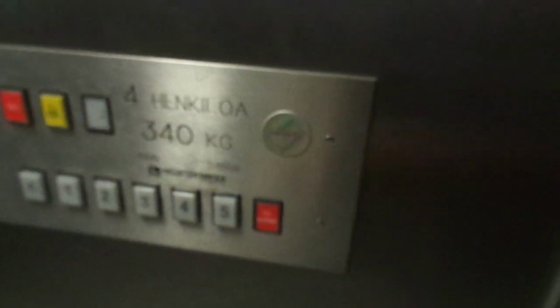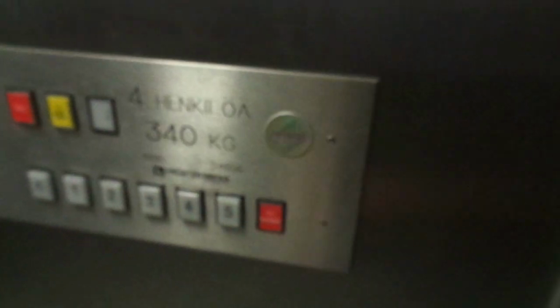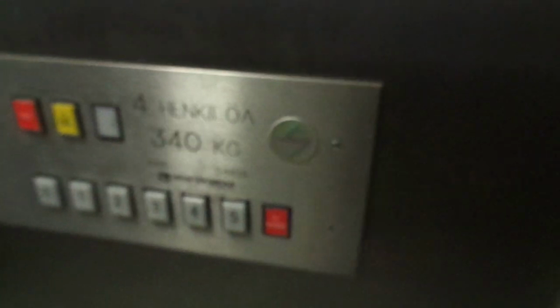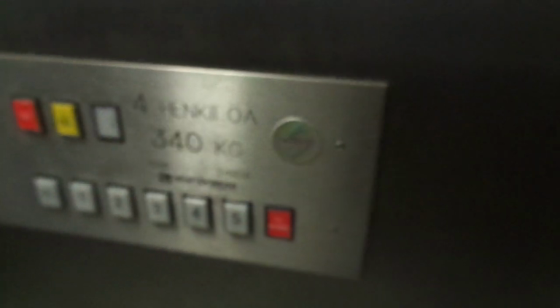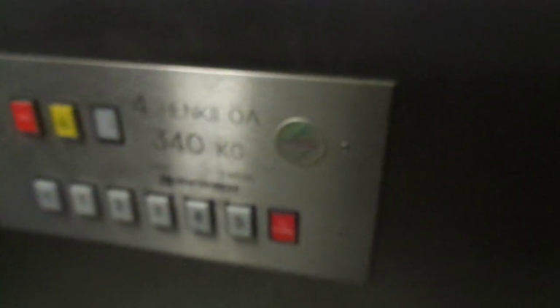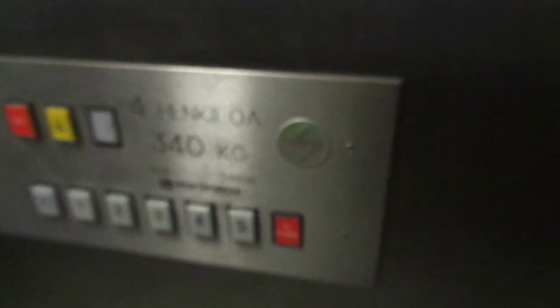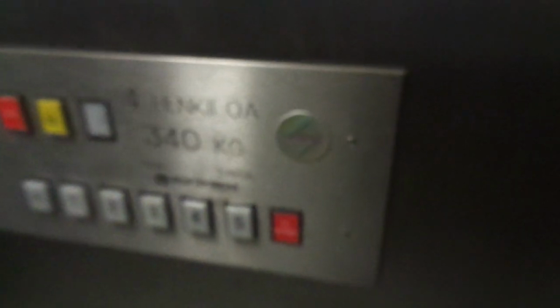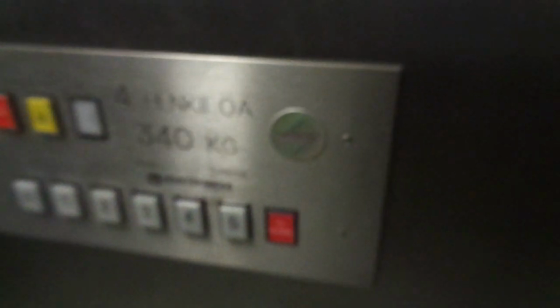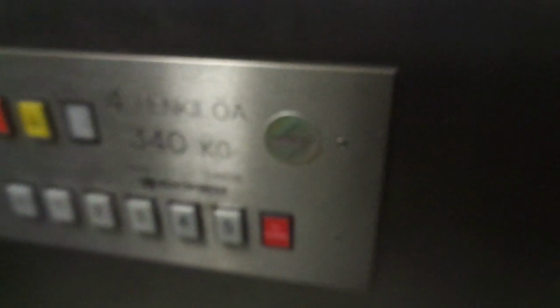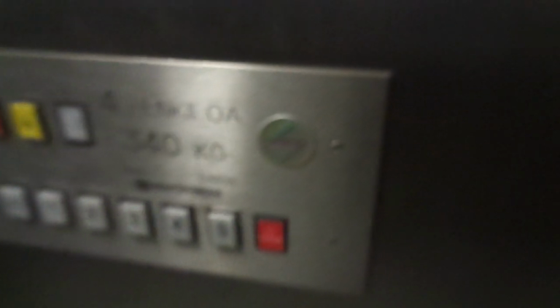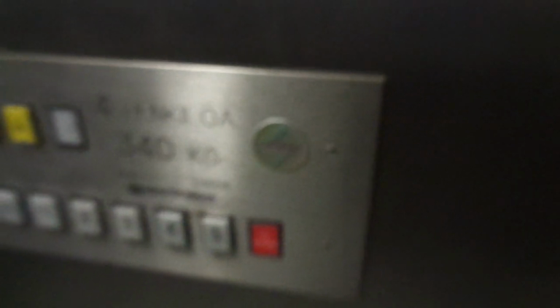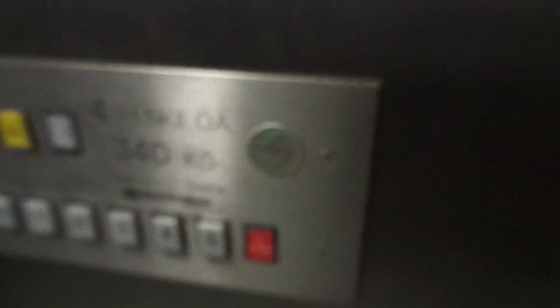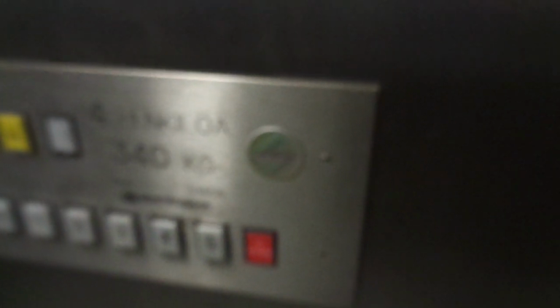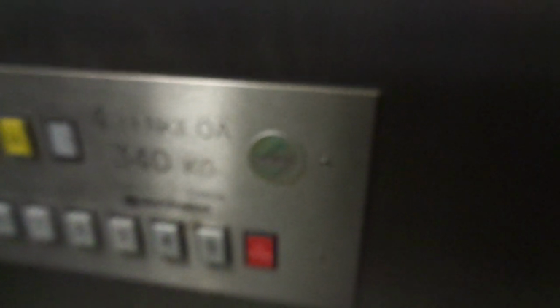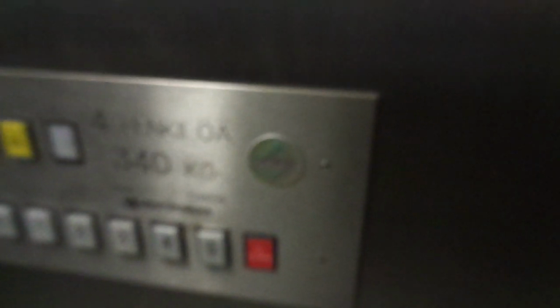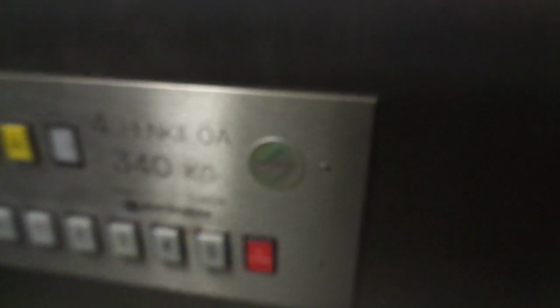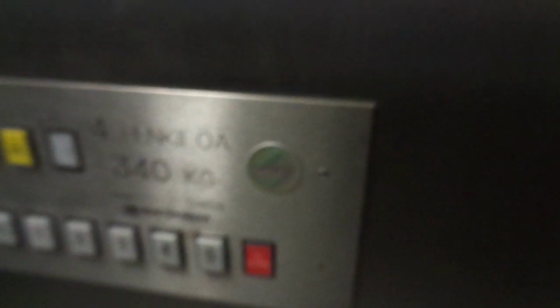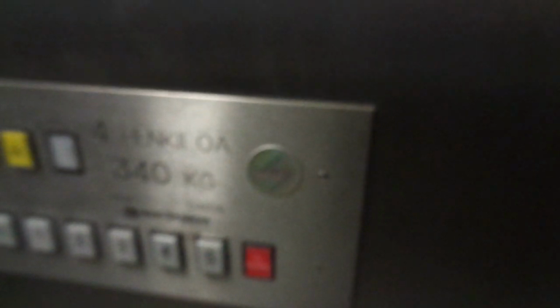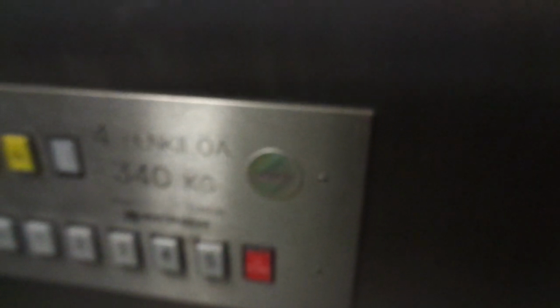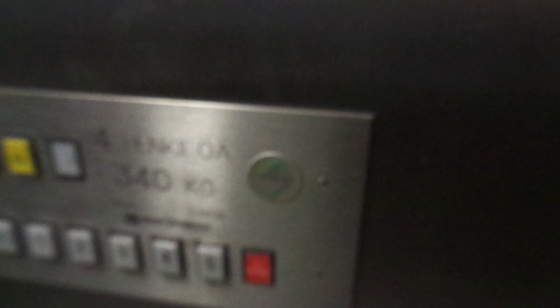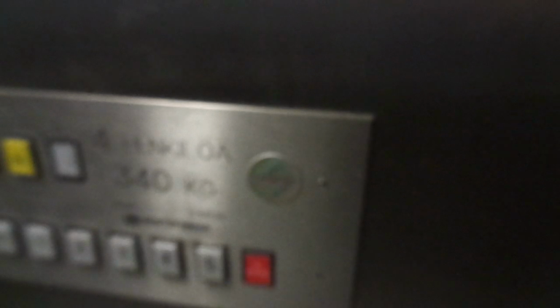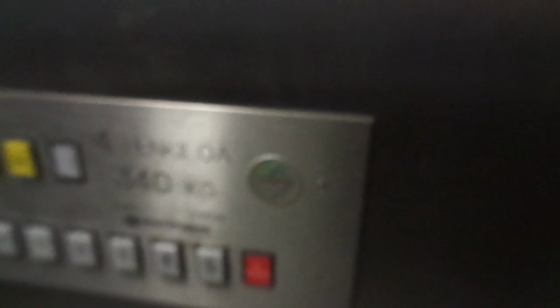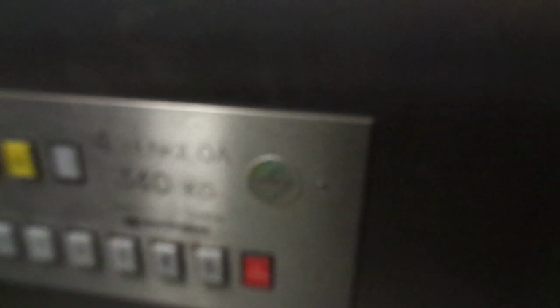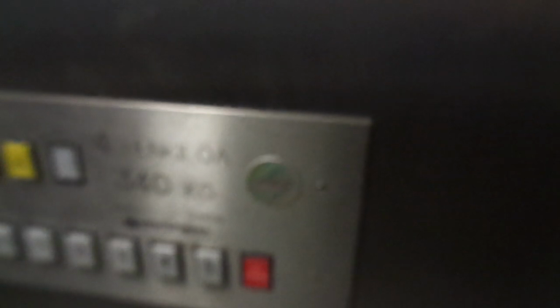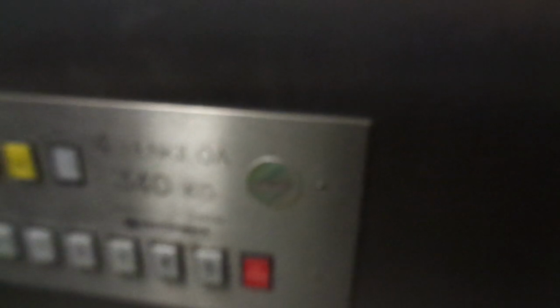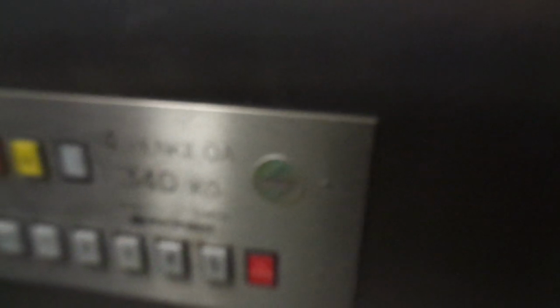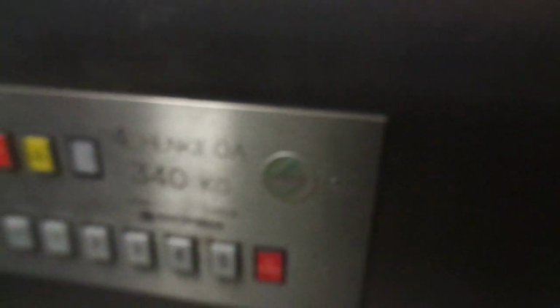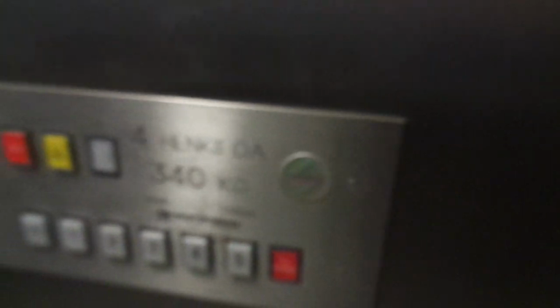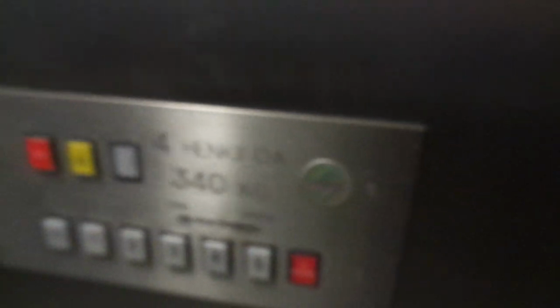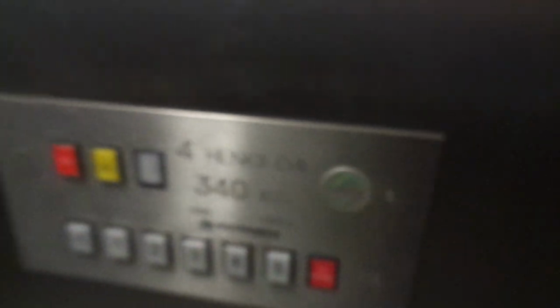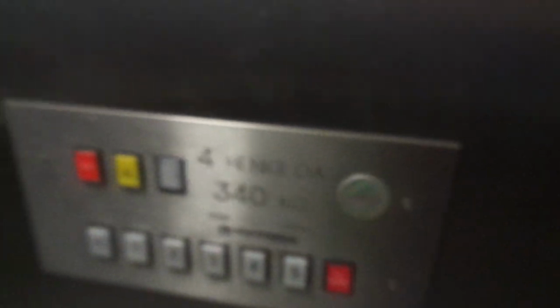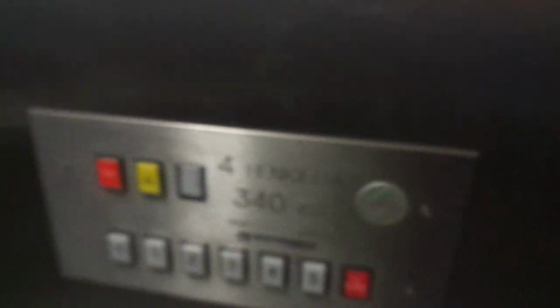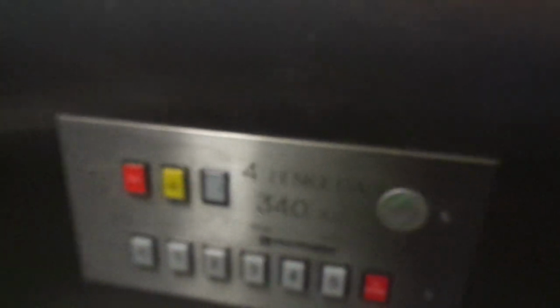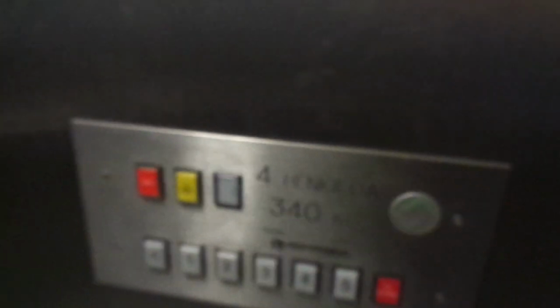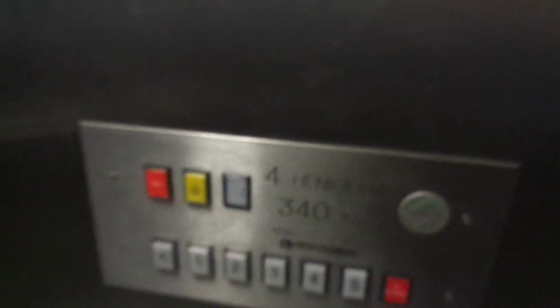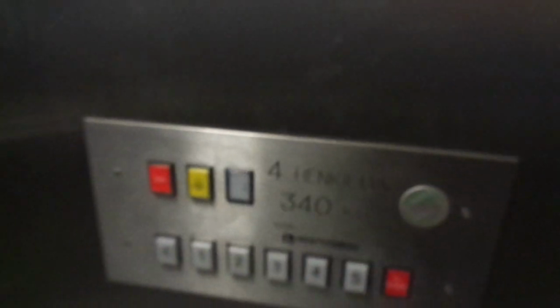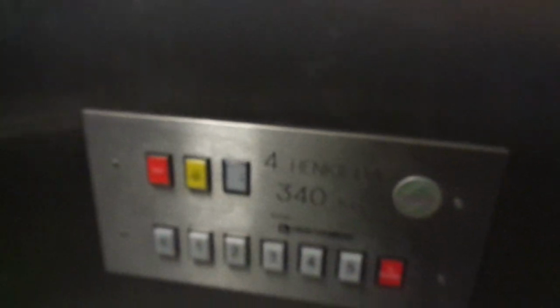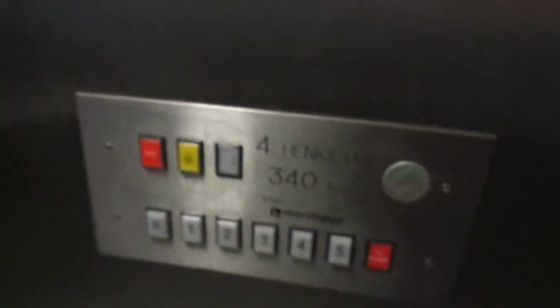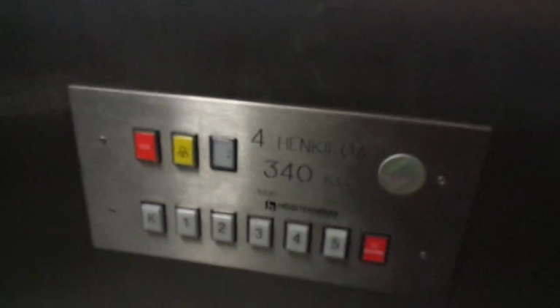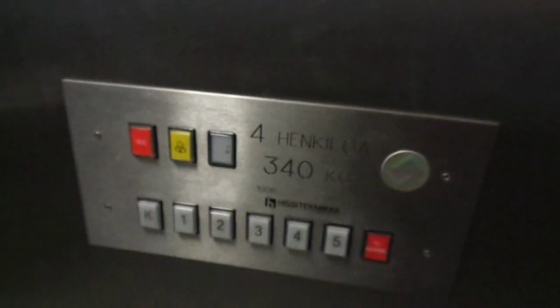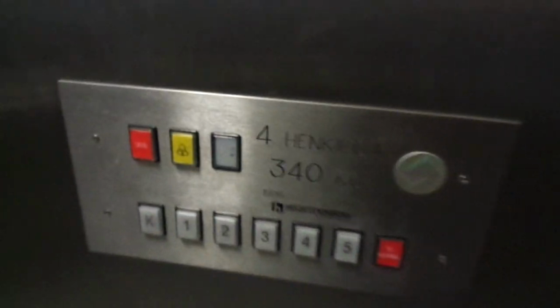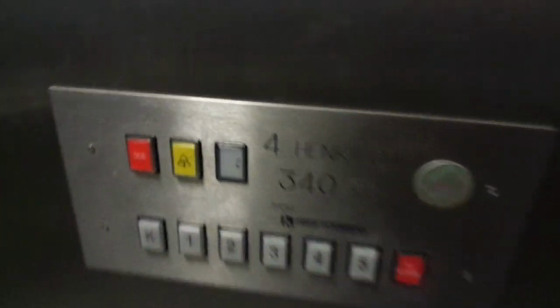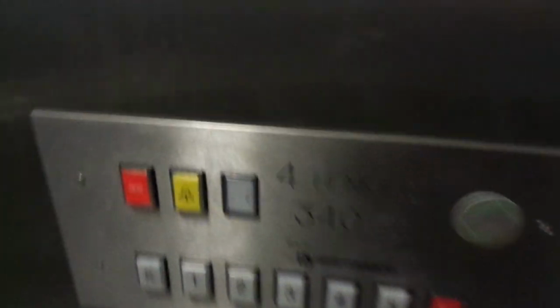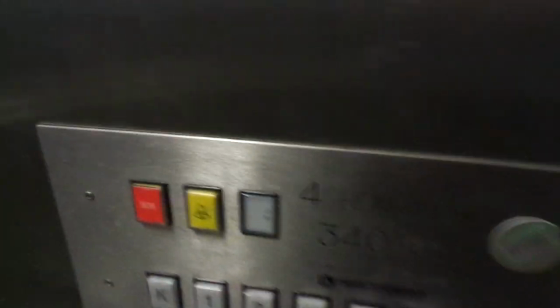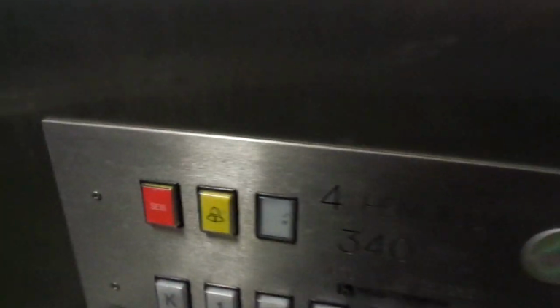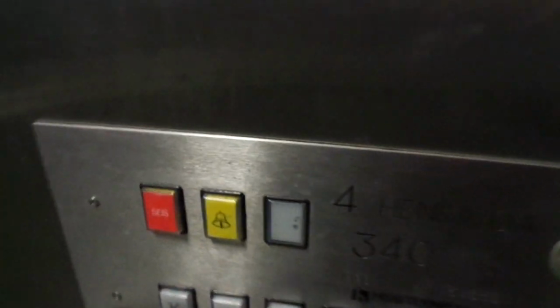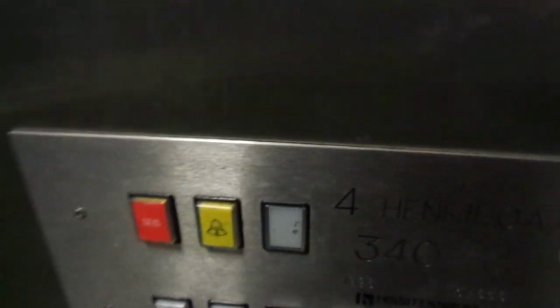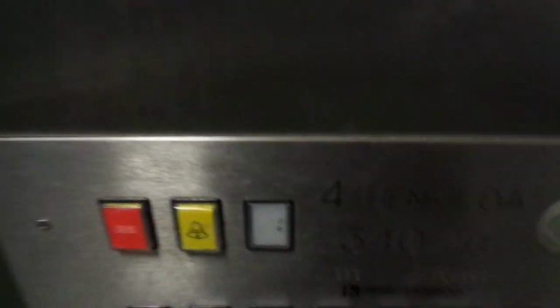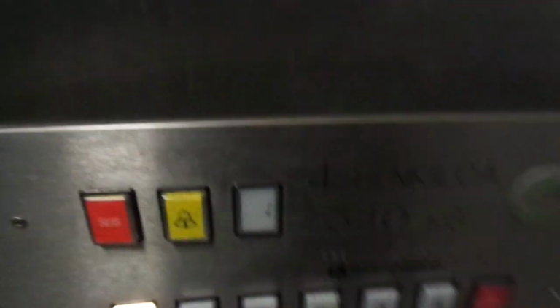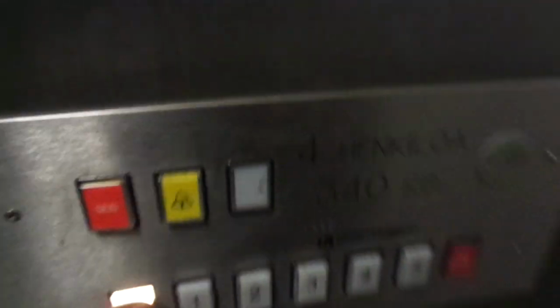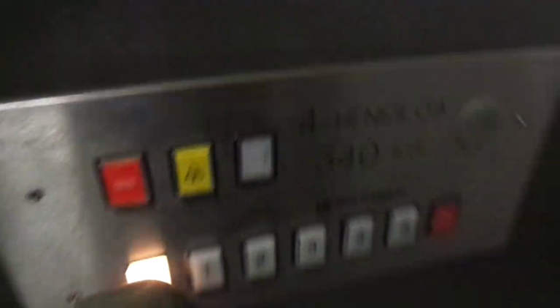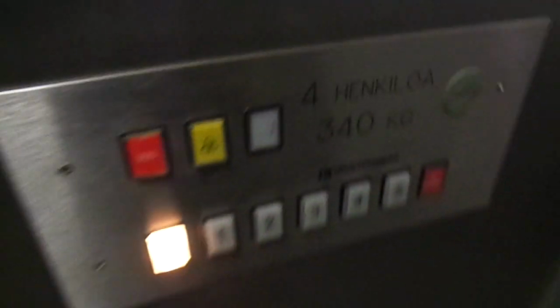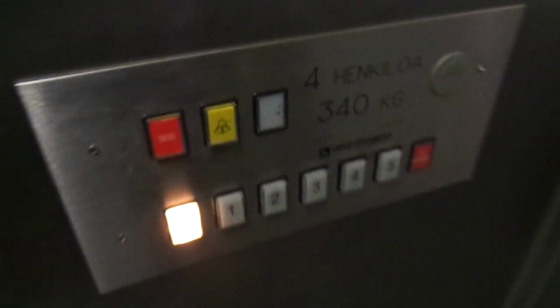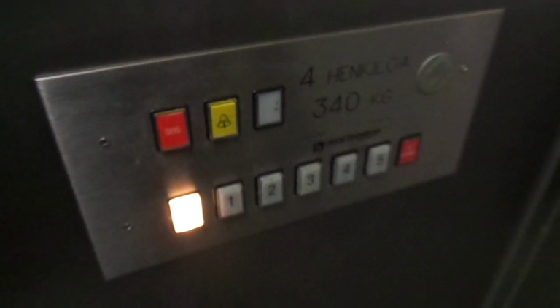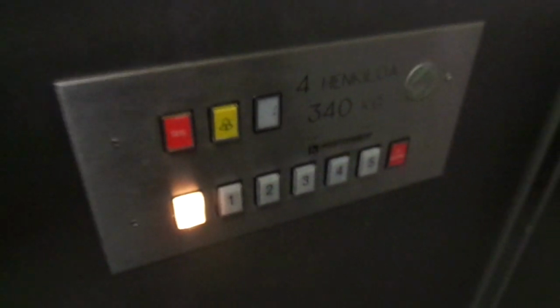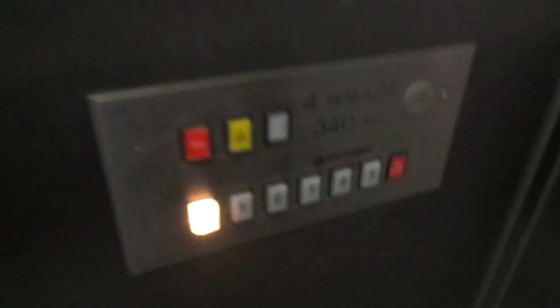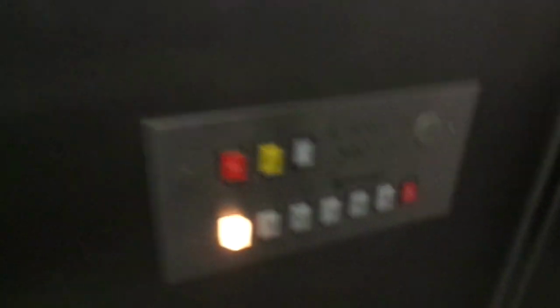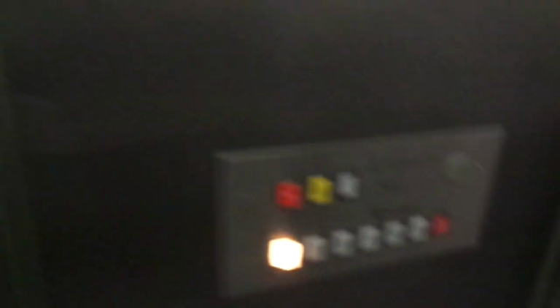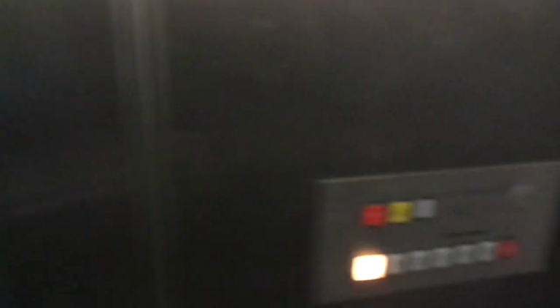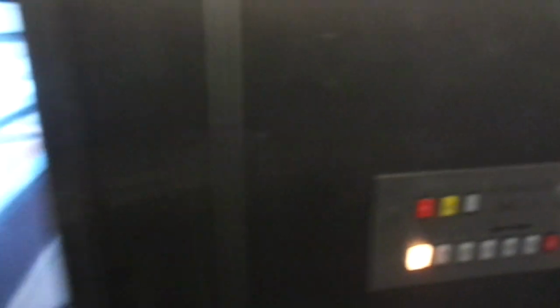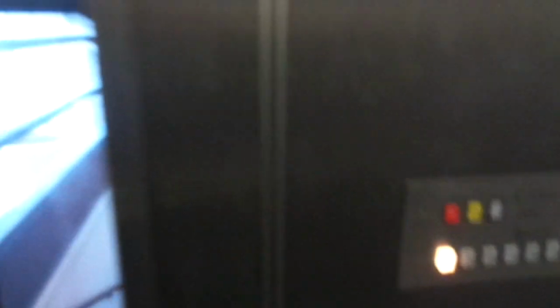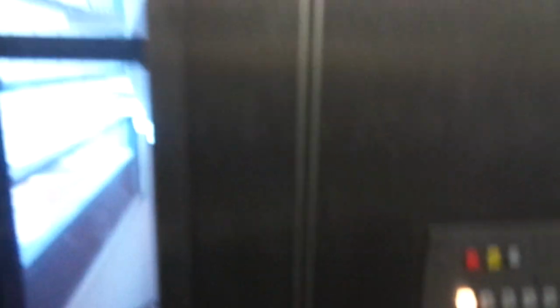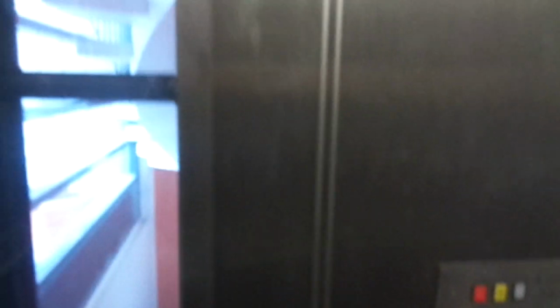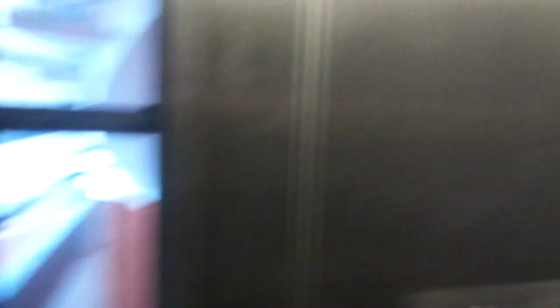Serial: 54656. Capacity: 340 kilograms with 6 floors. Let's ride it.